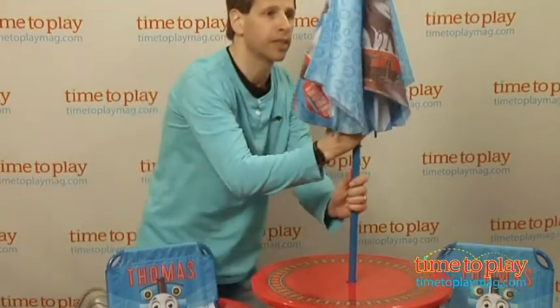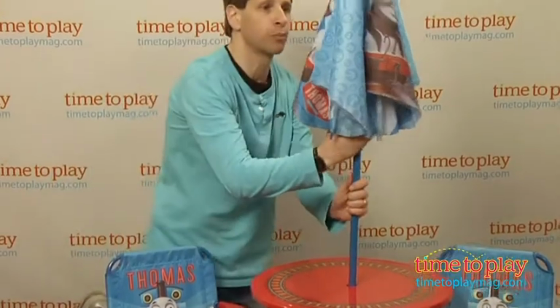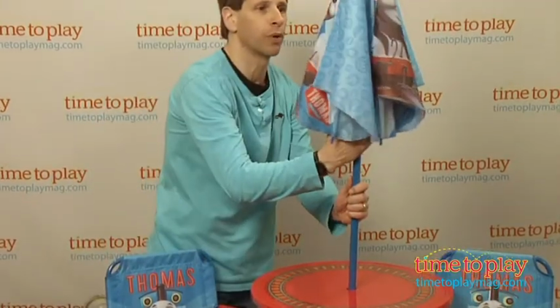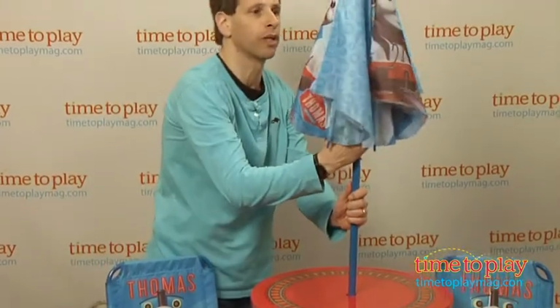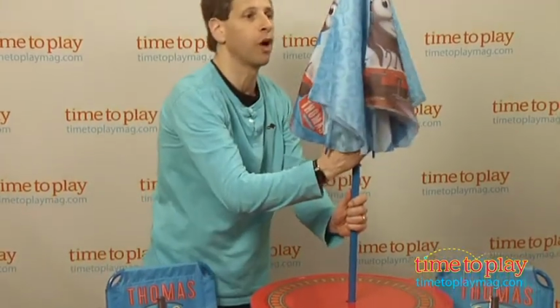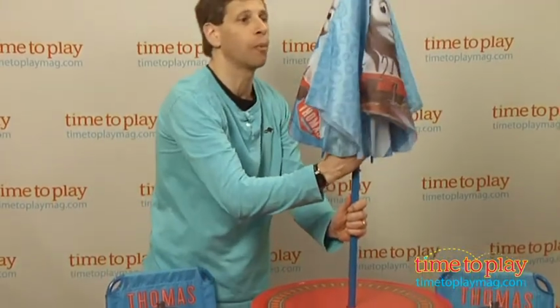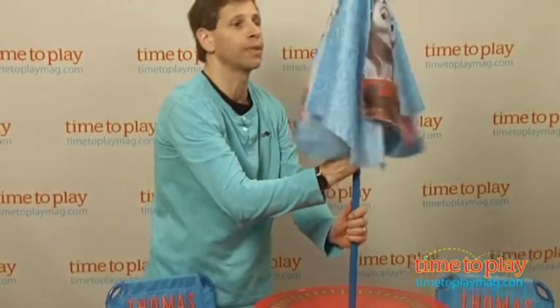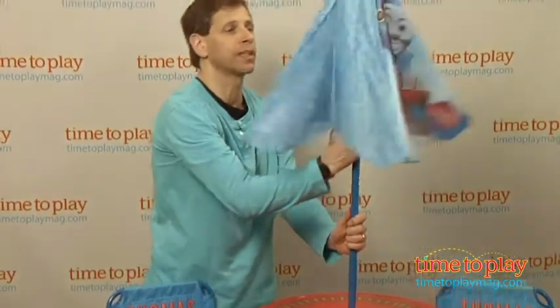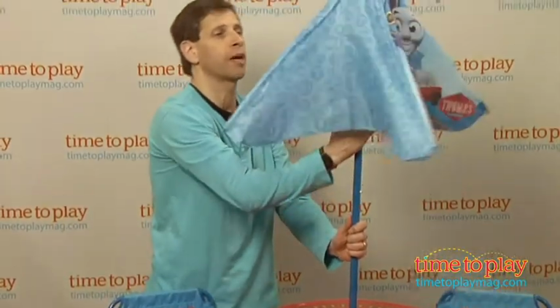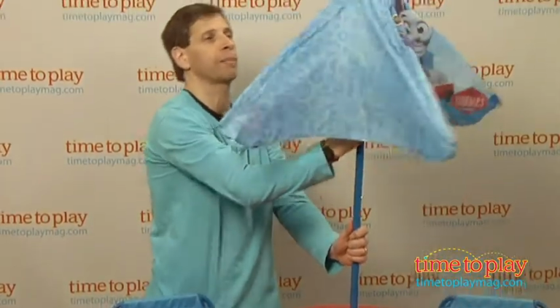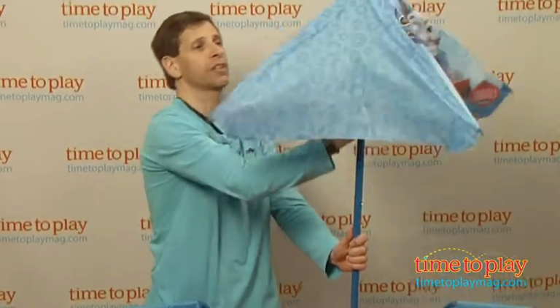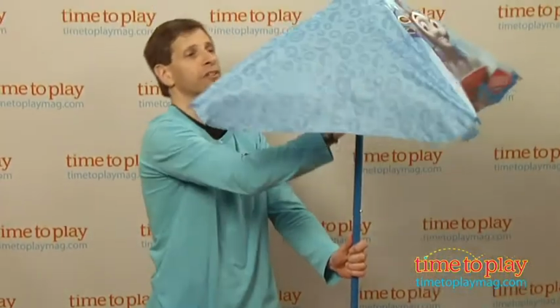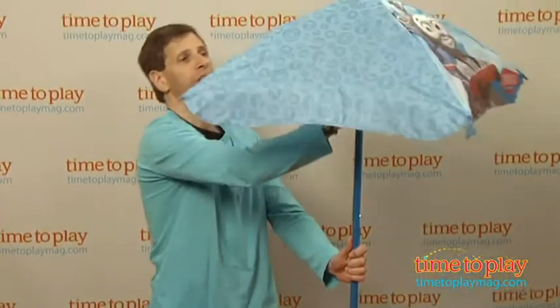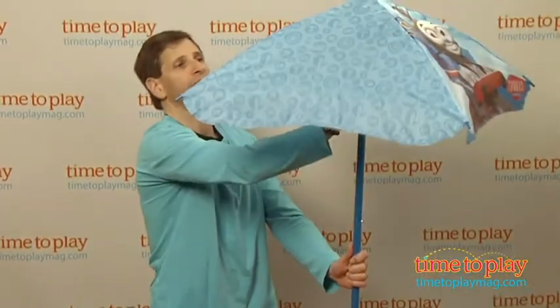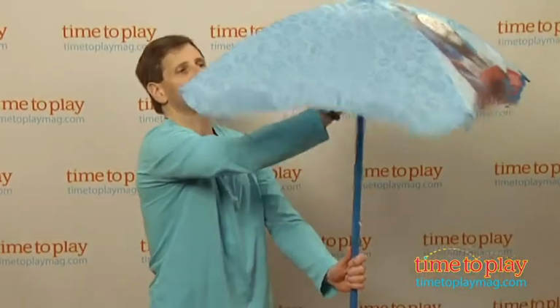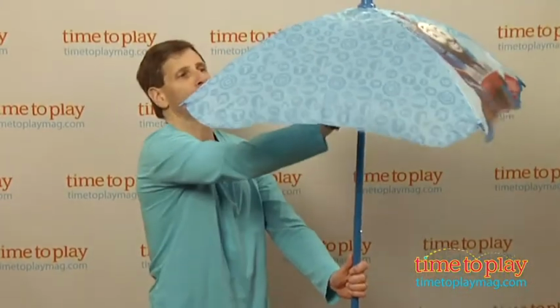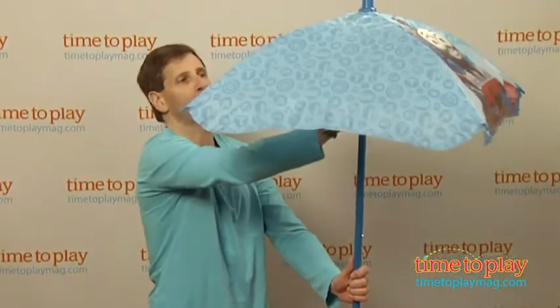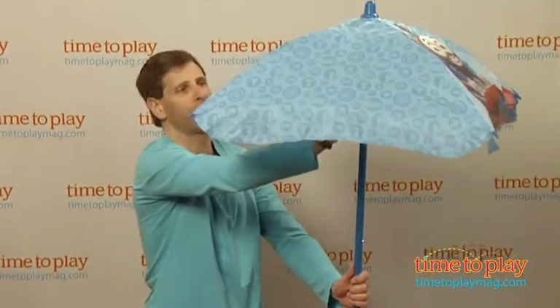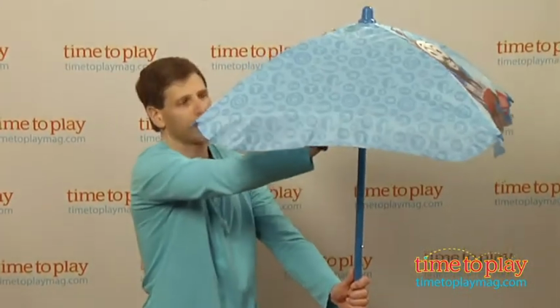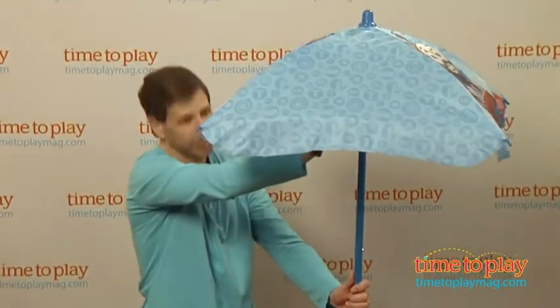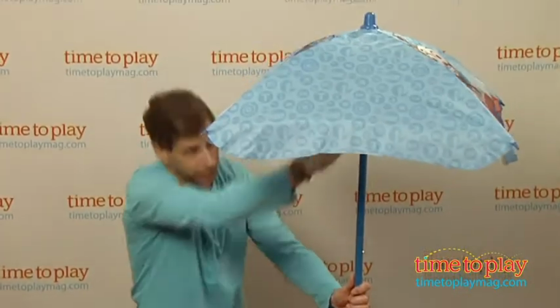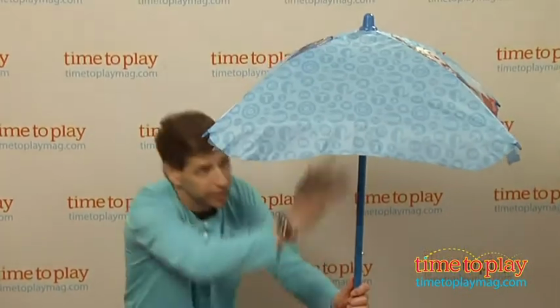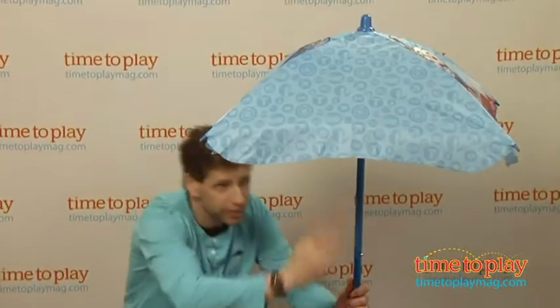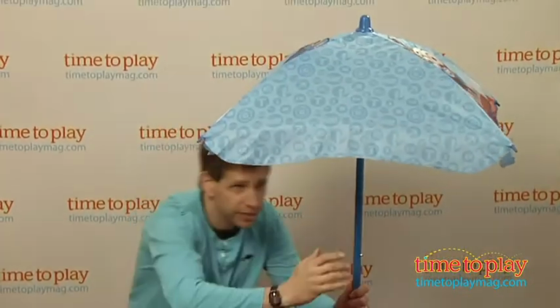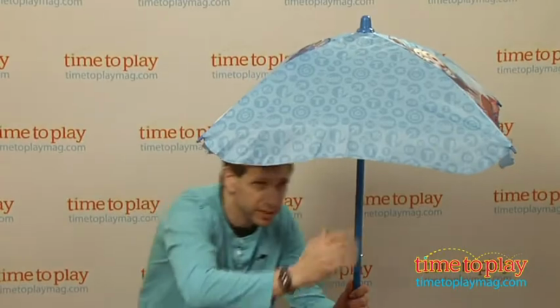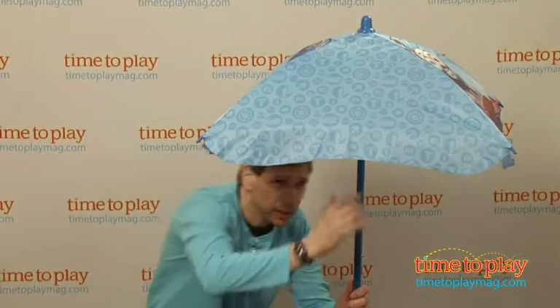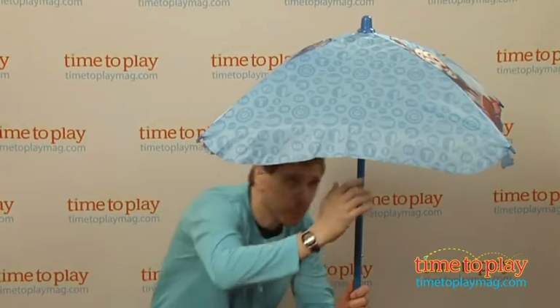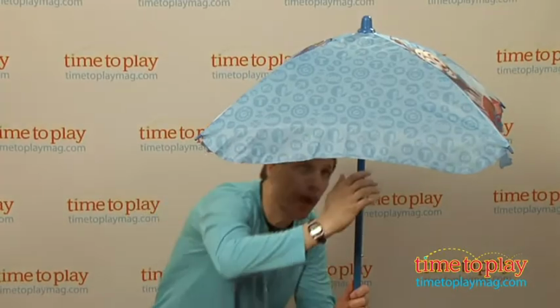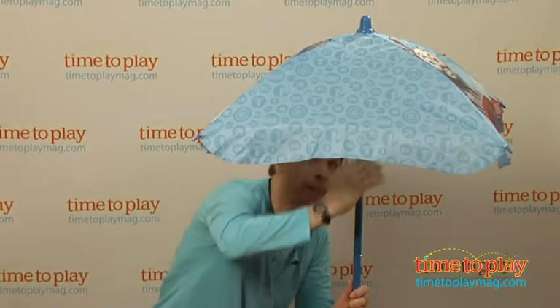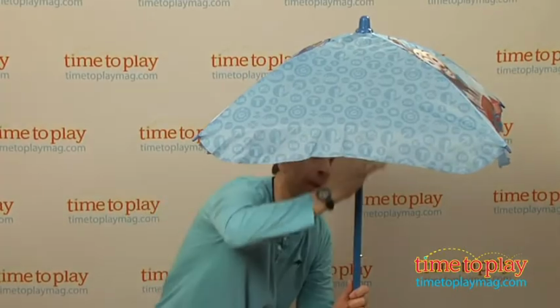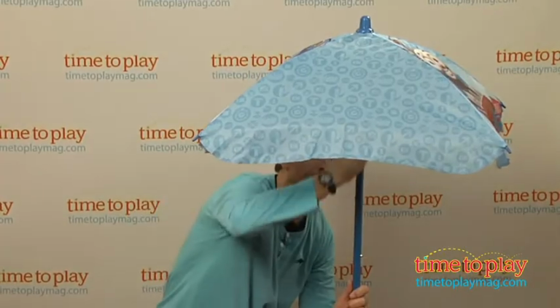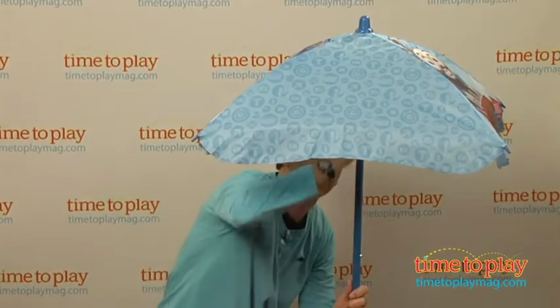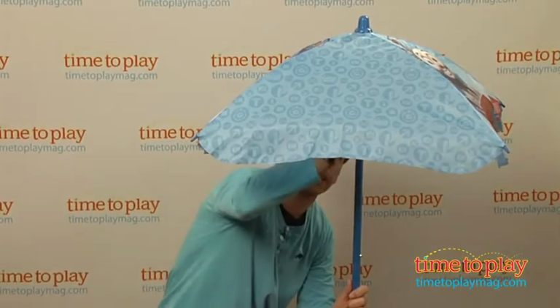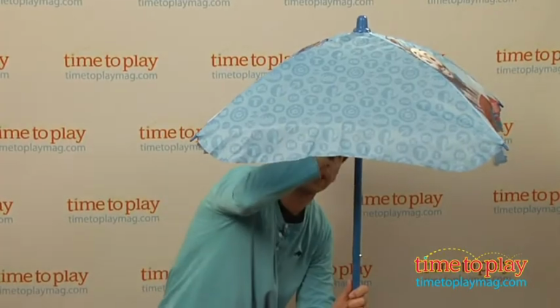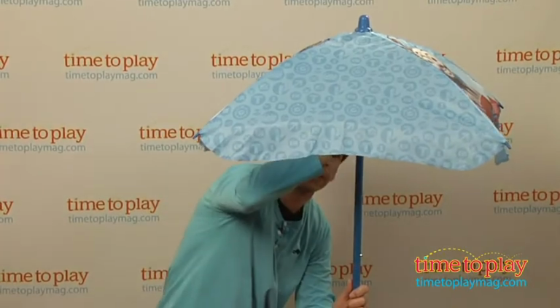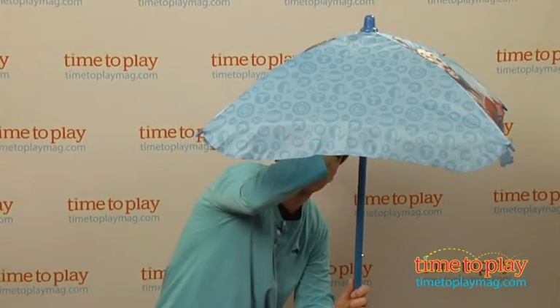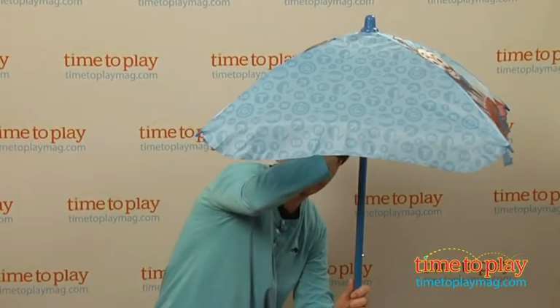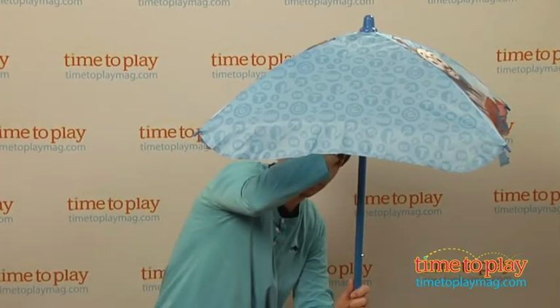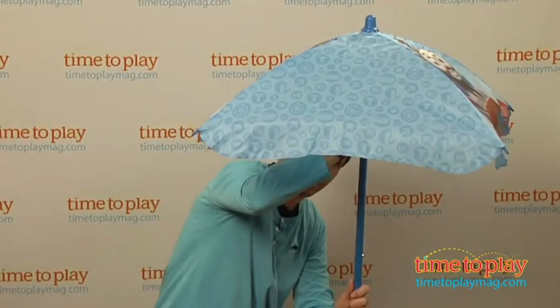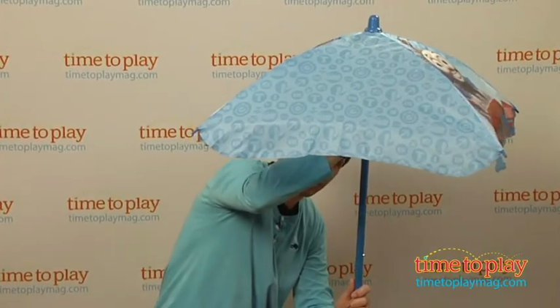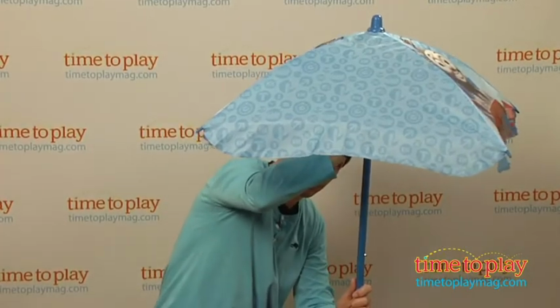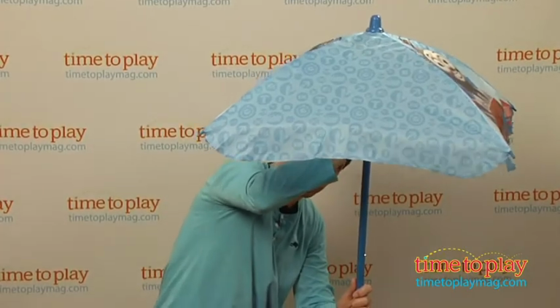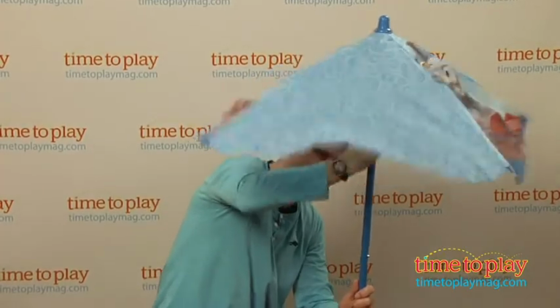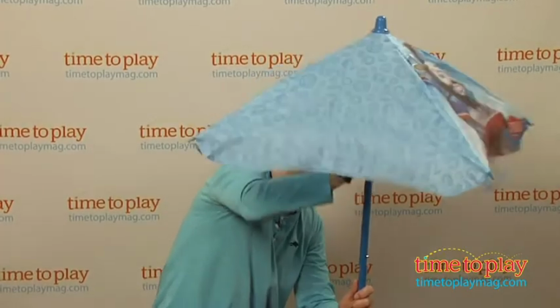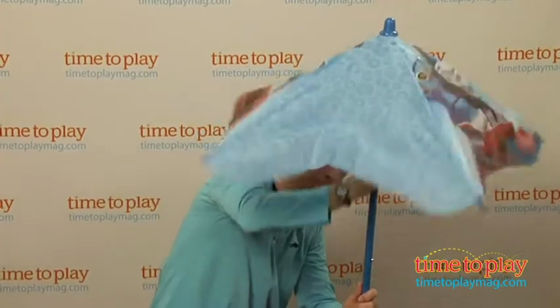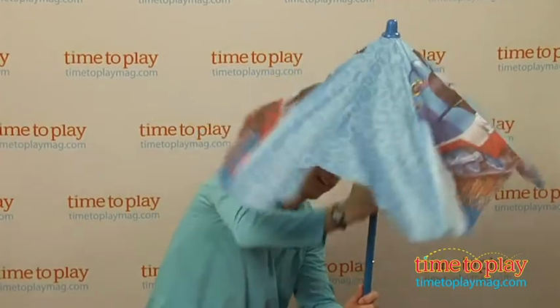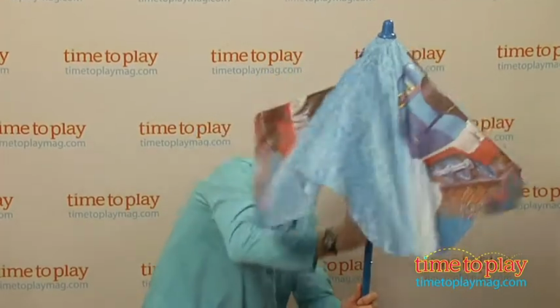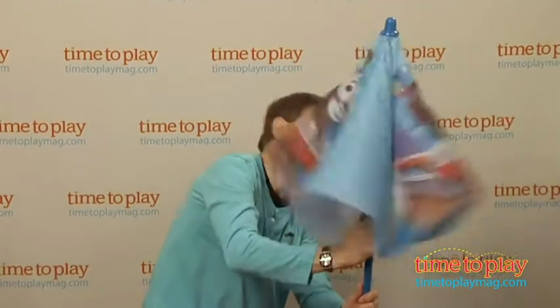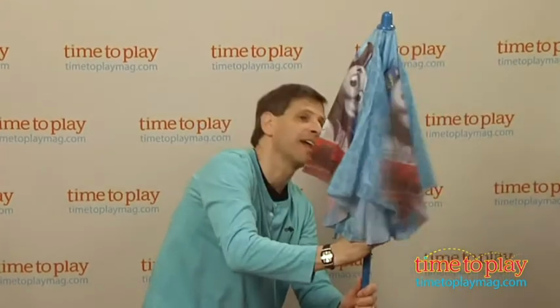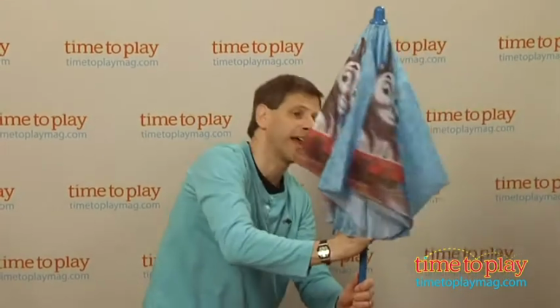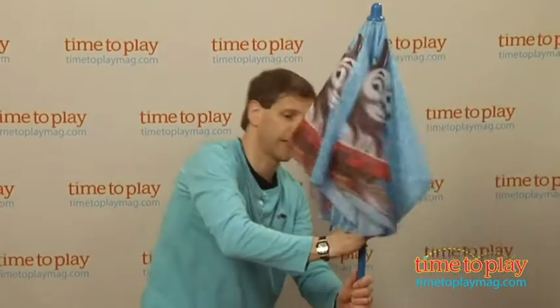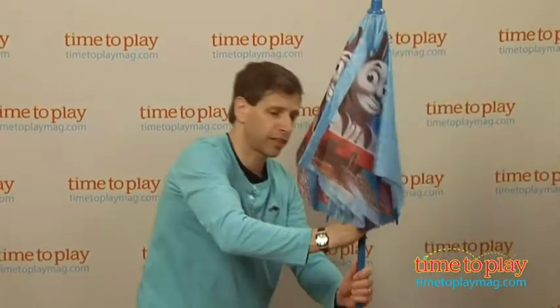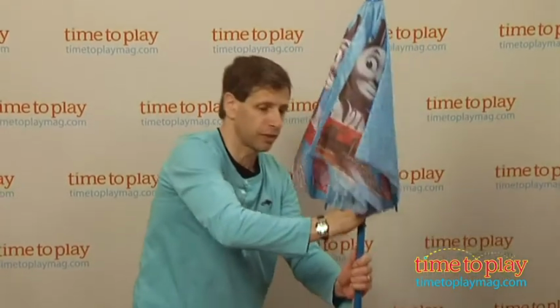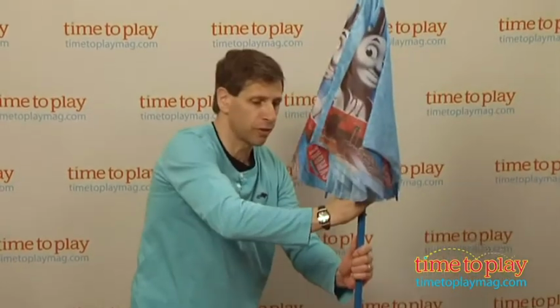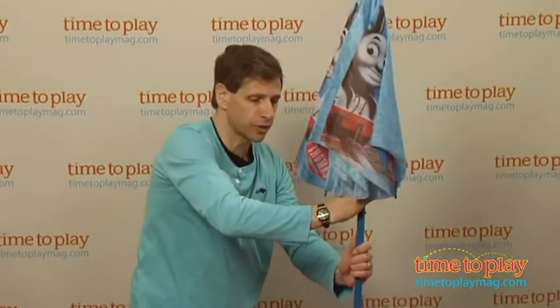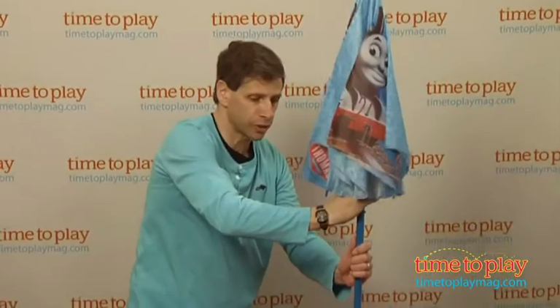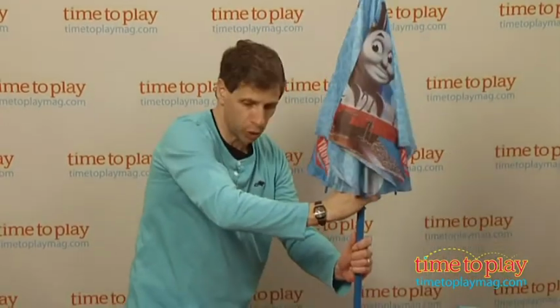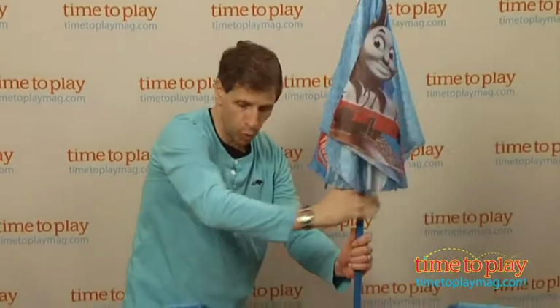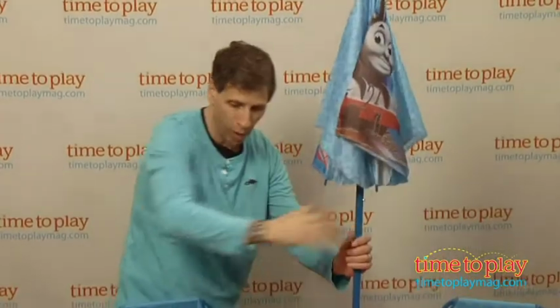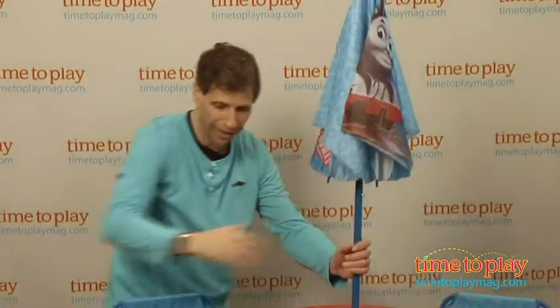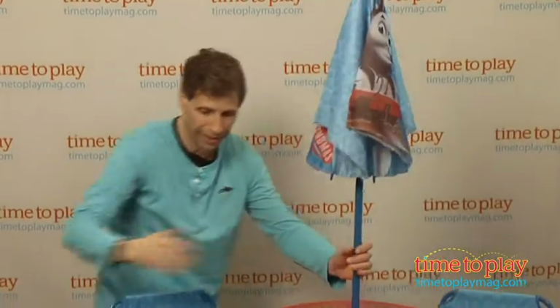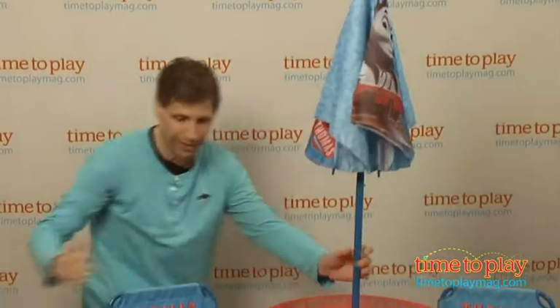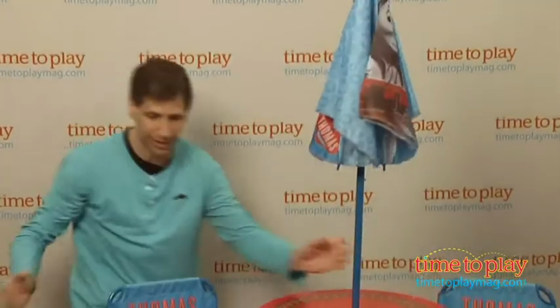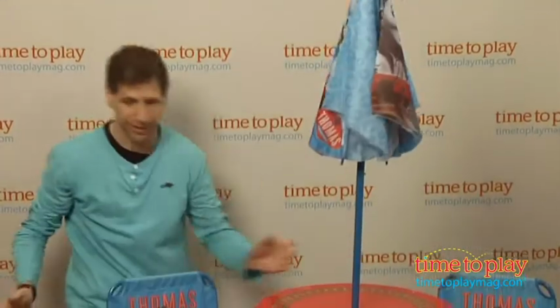The umbrella opens up — it's a three-foot umbrella. You can see you can pop right underneath. All you have to do is press a button and it closes quite easily.